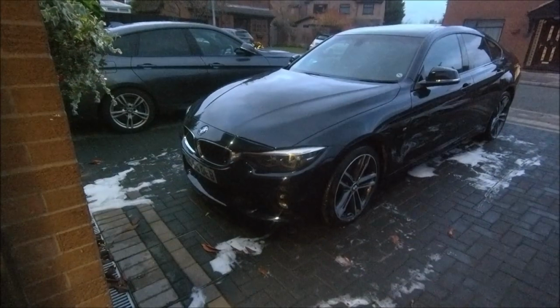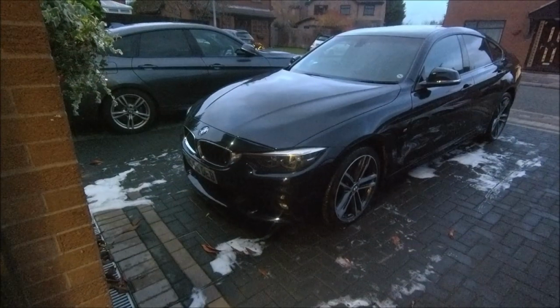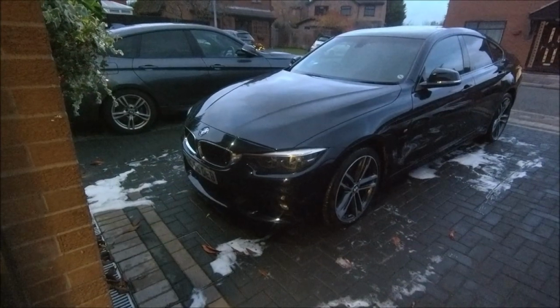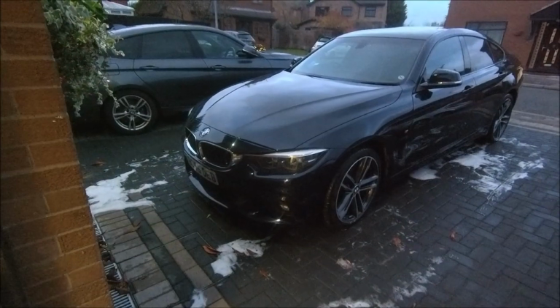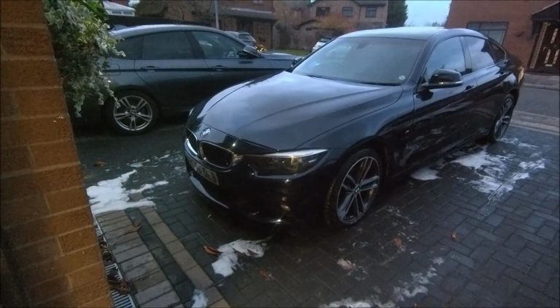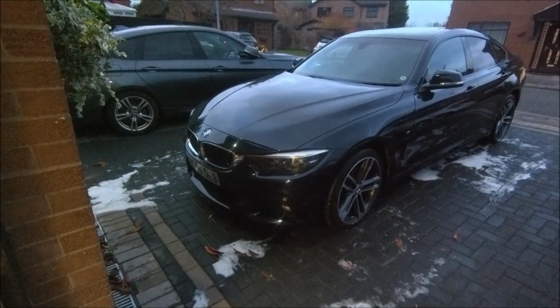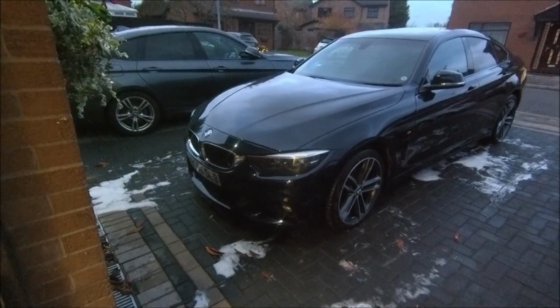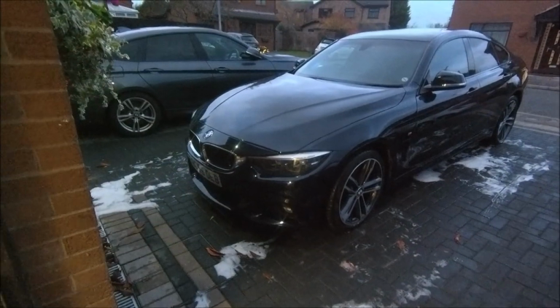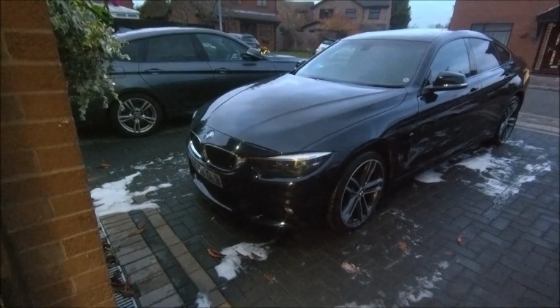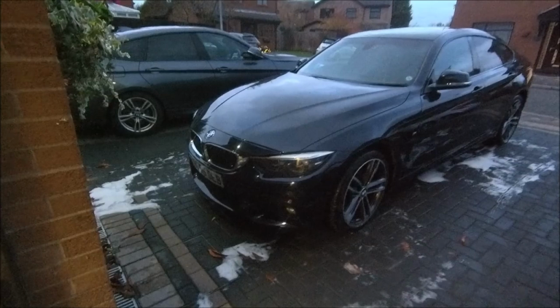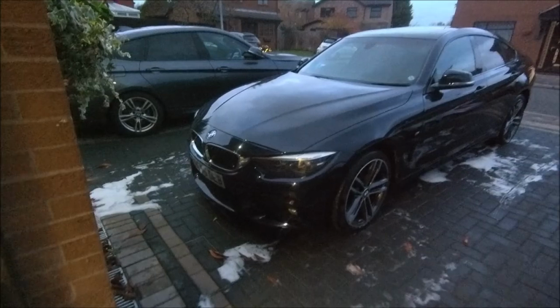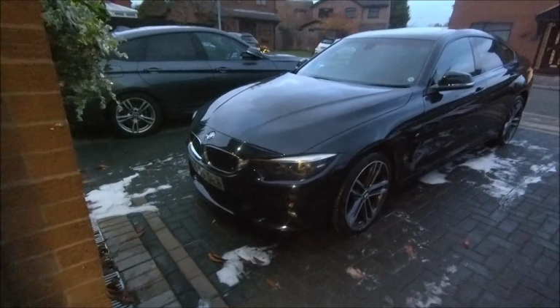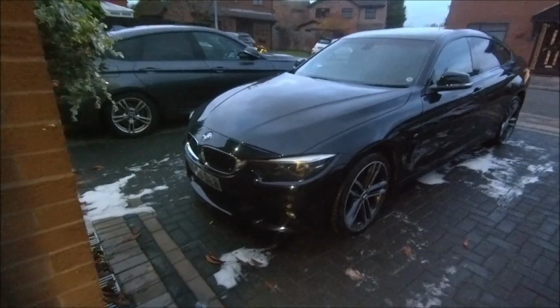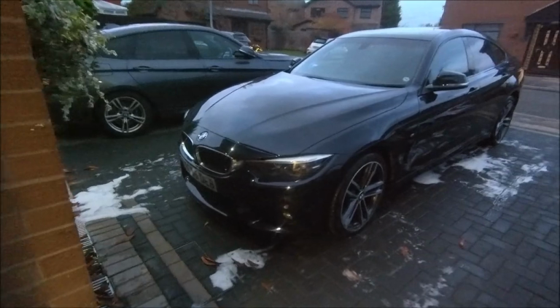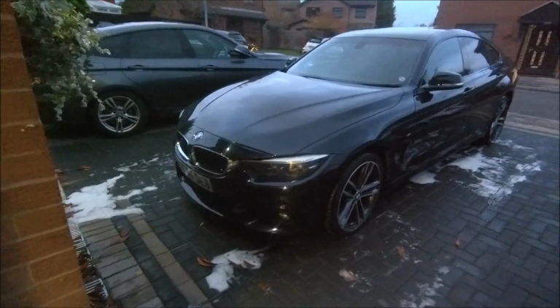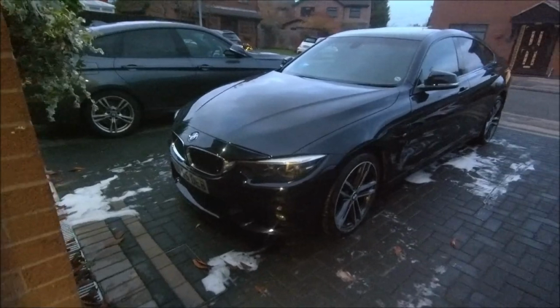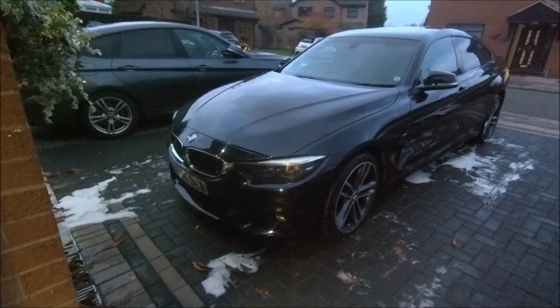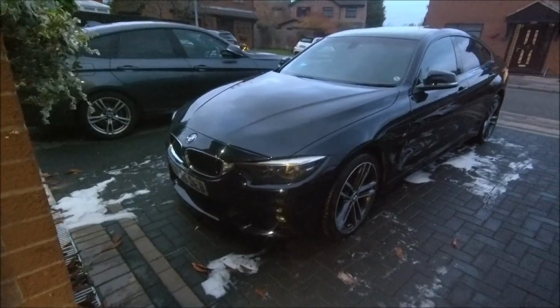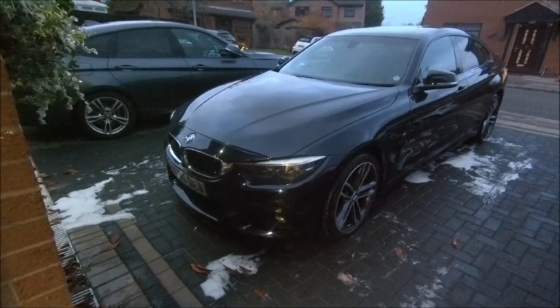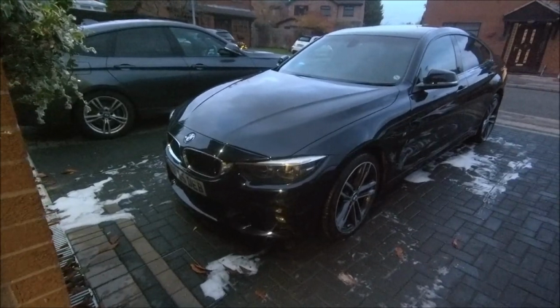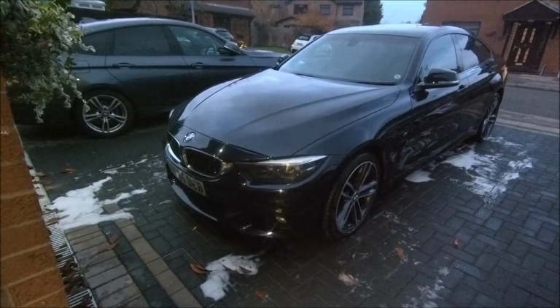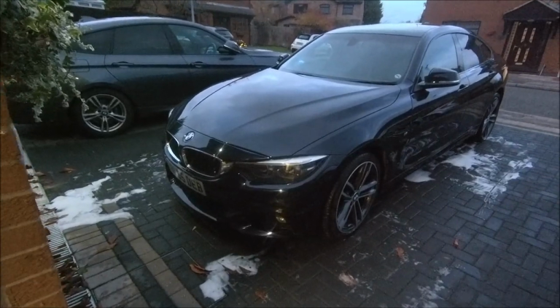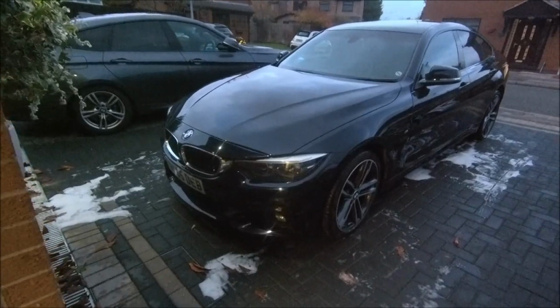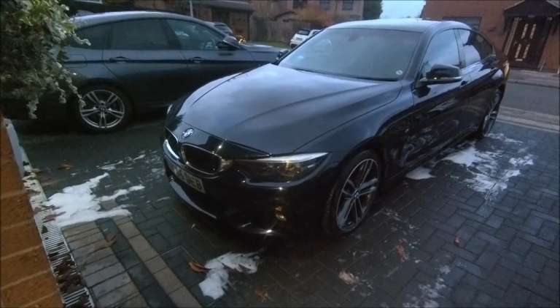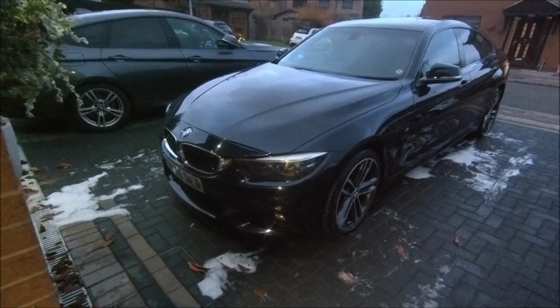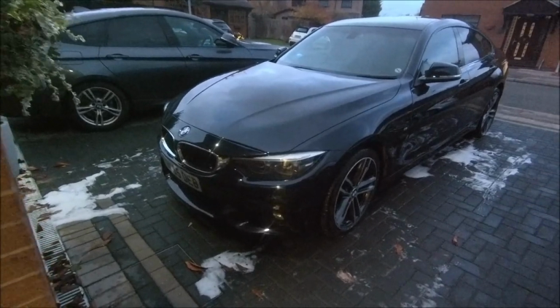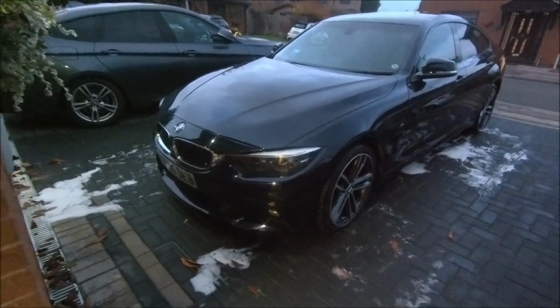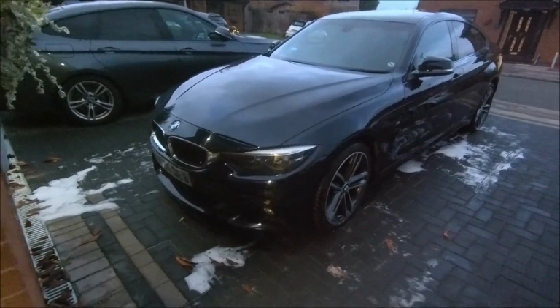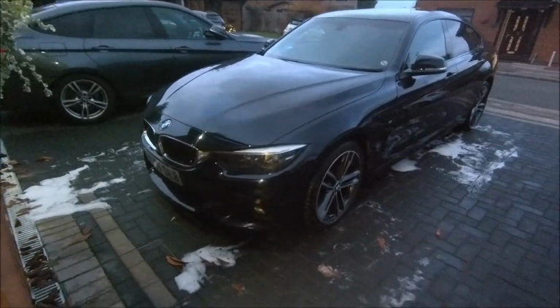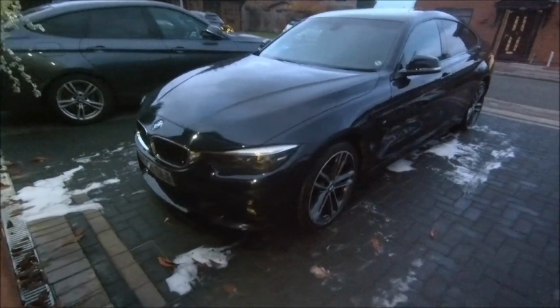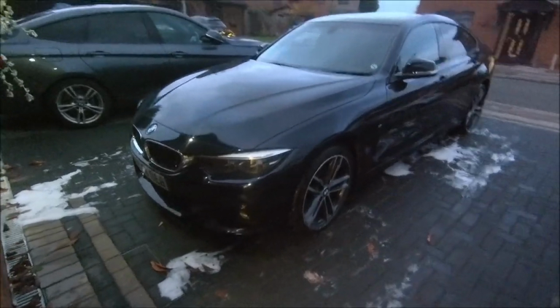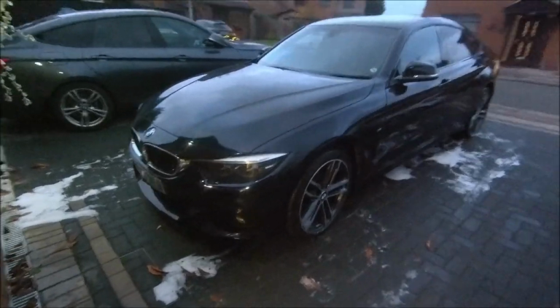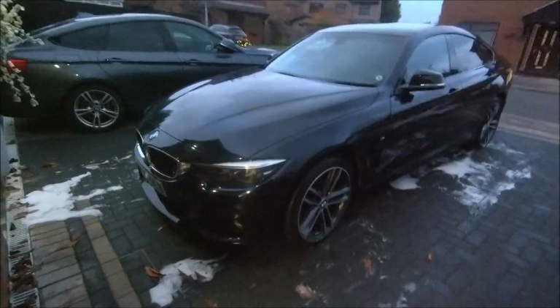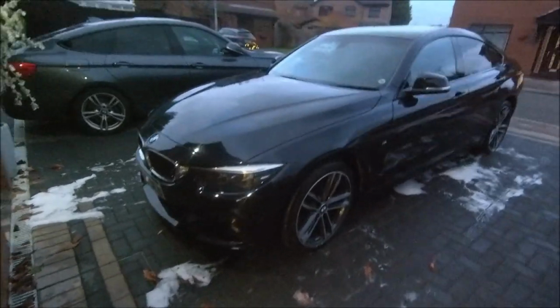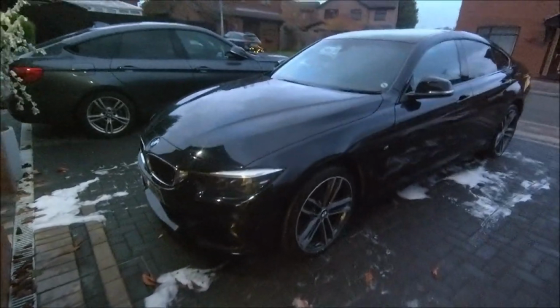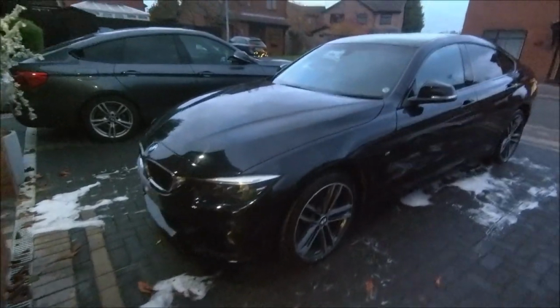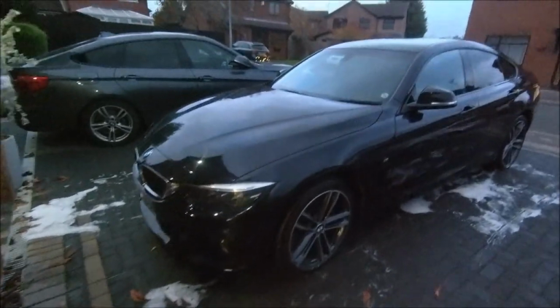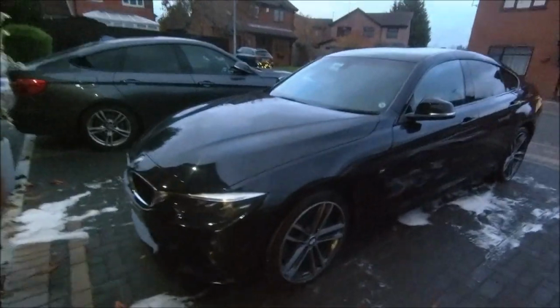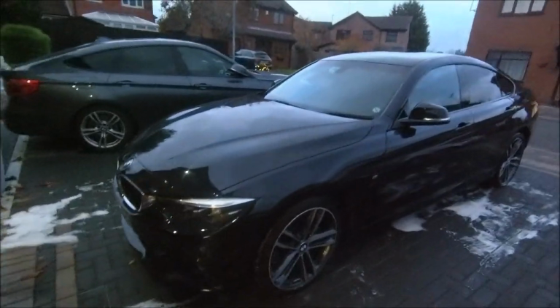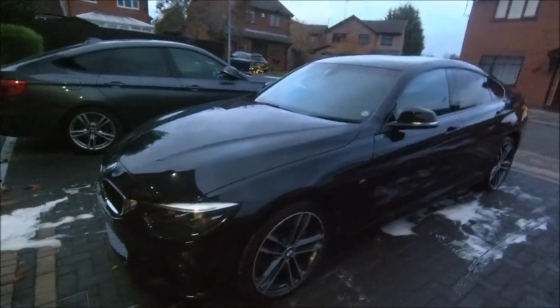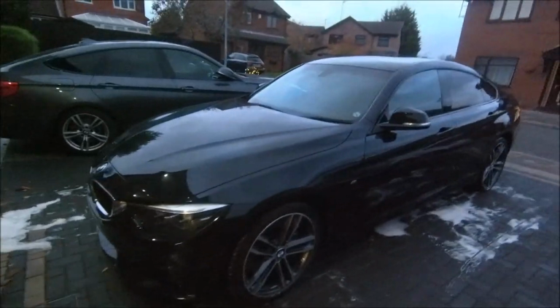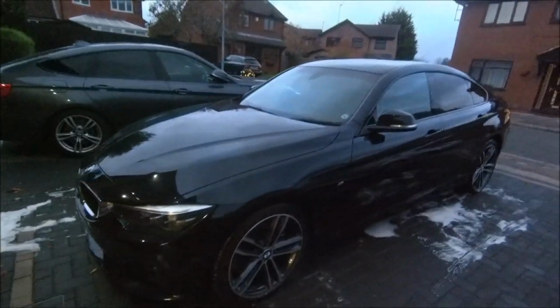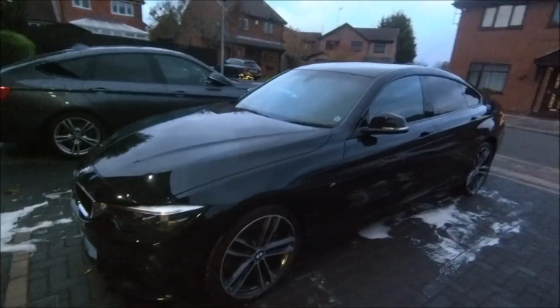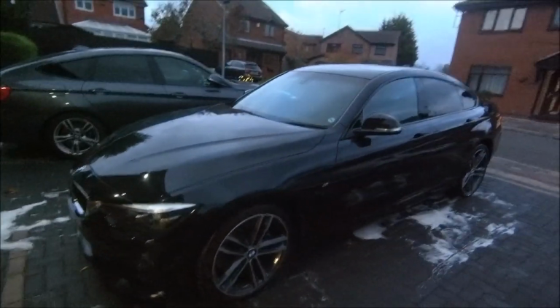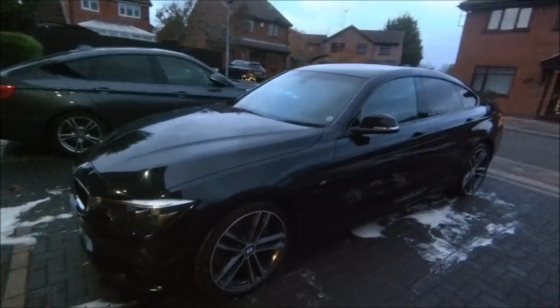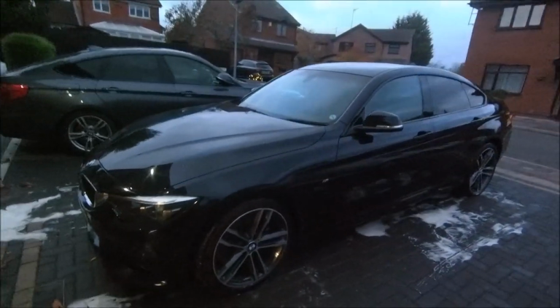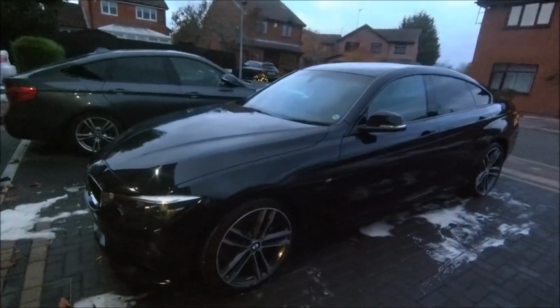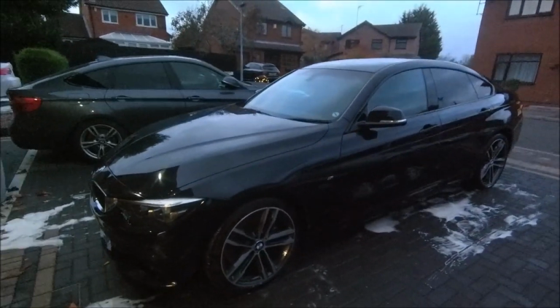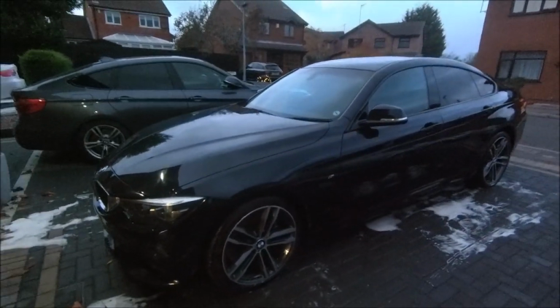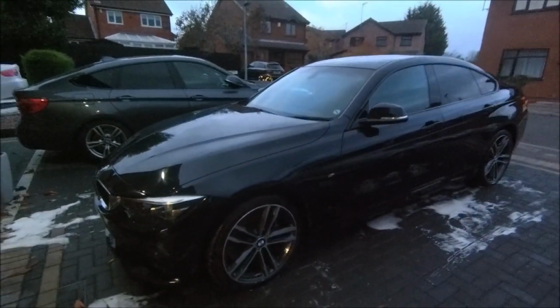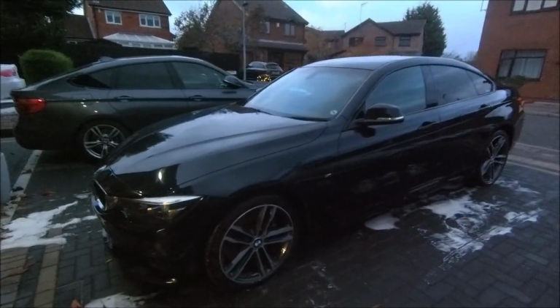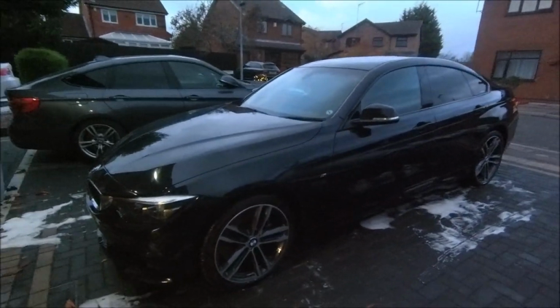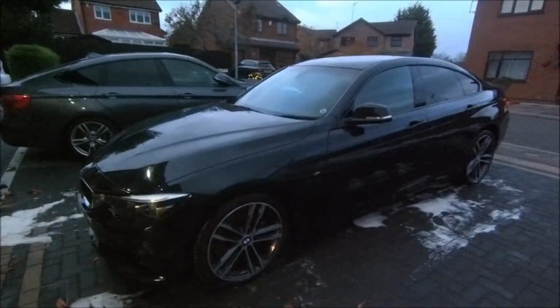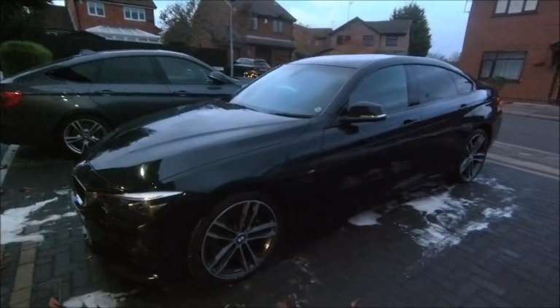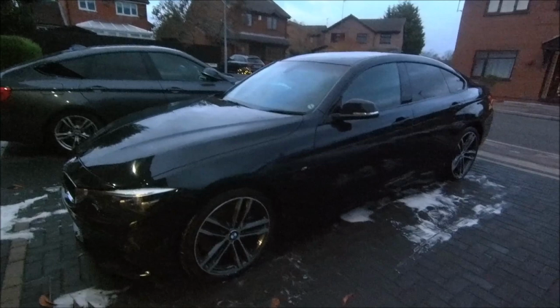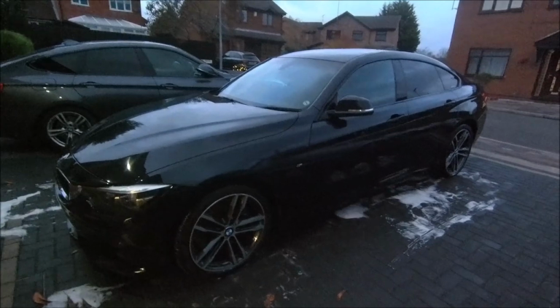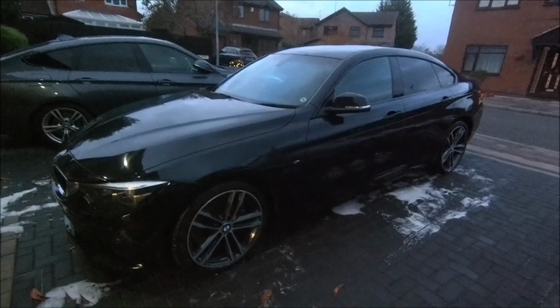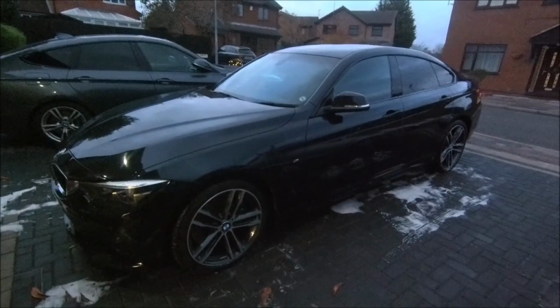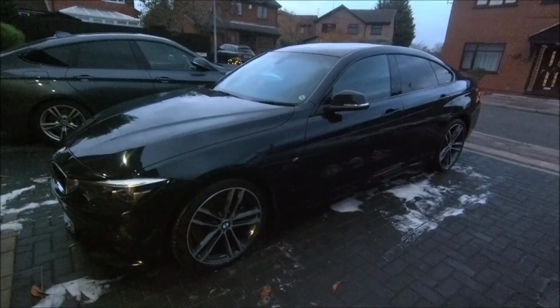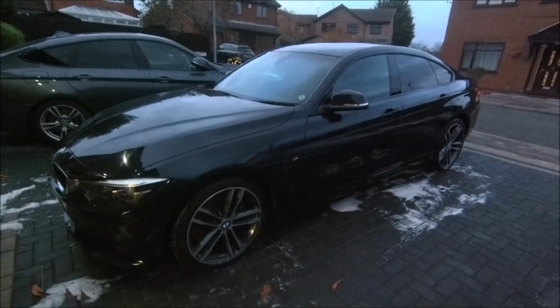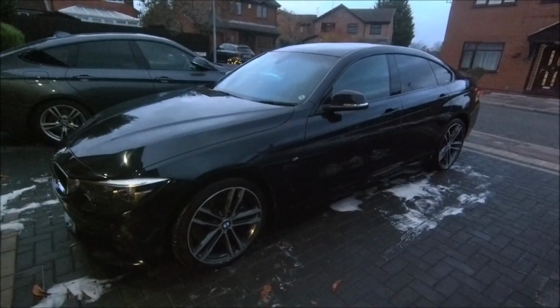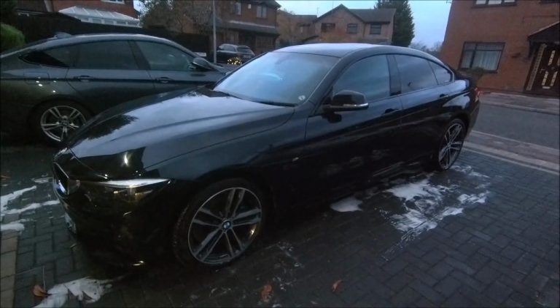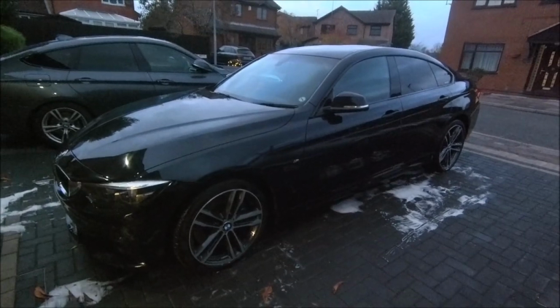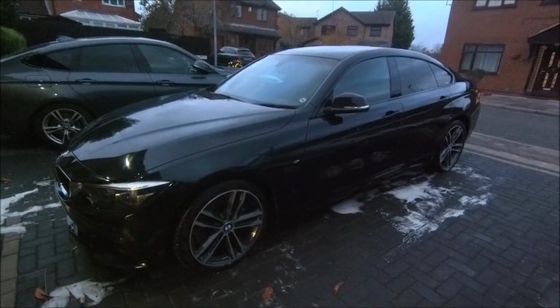And all of a sudden I've even got the BMW looking smart again - all washed and polished and she looked nice.